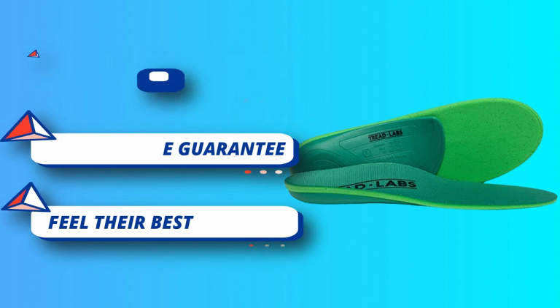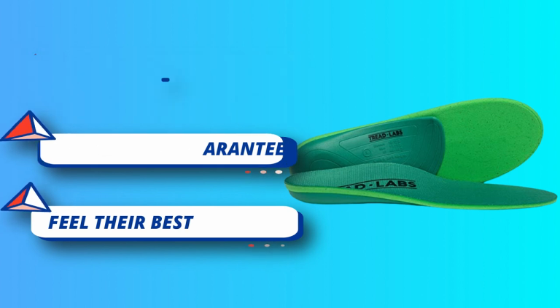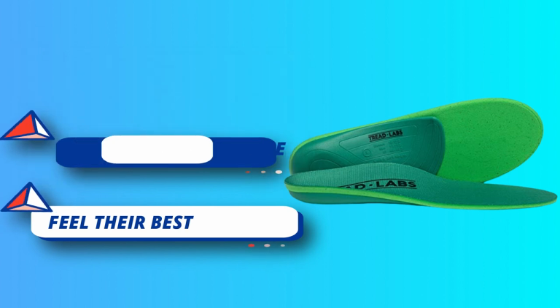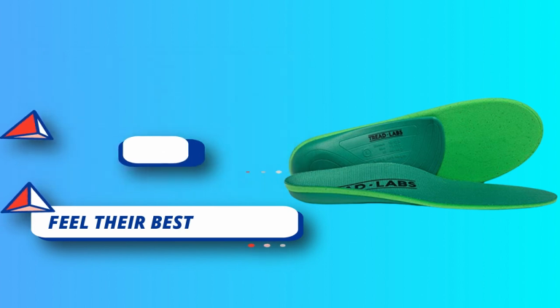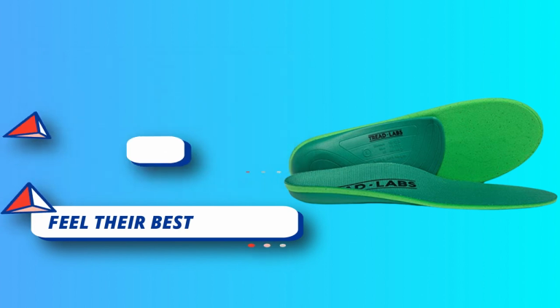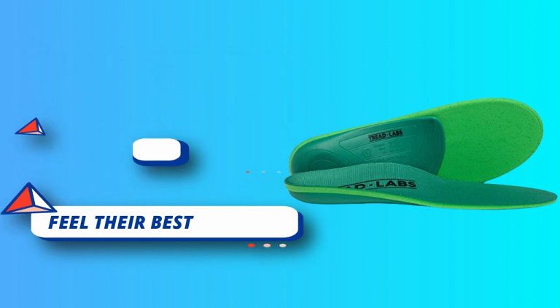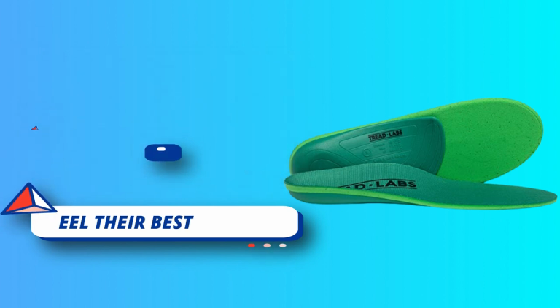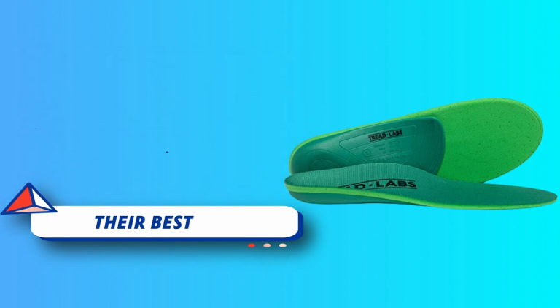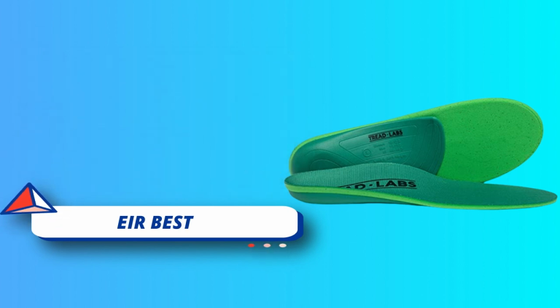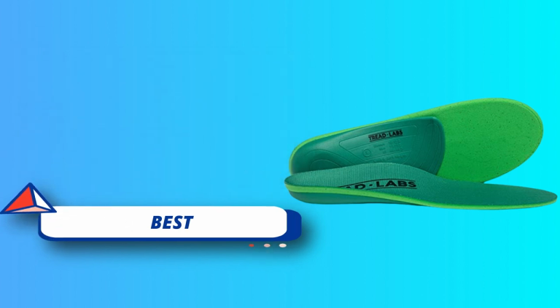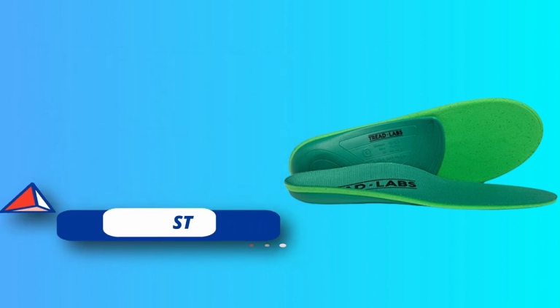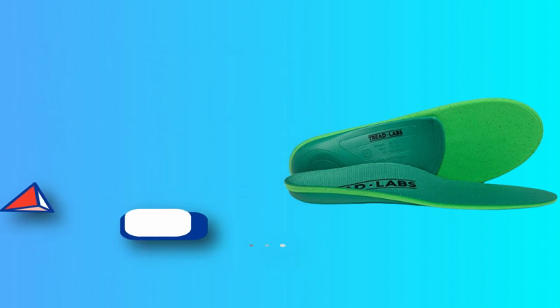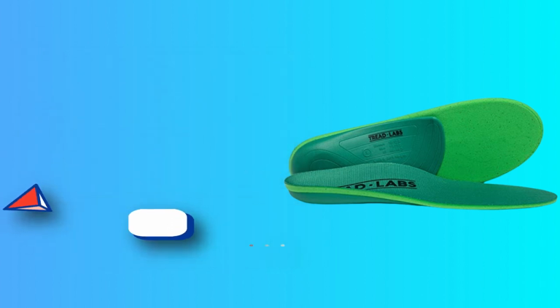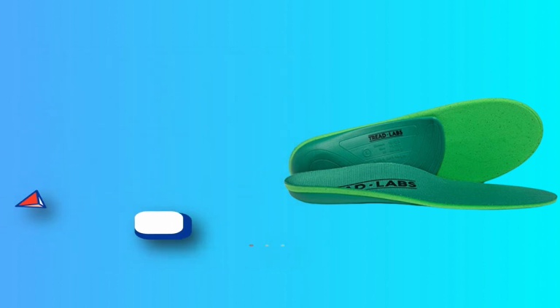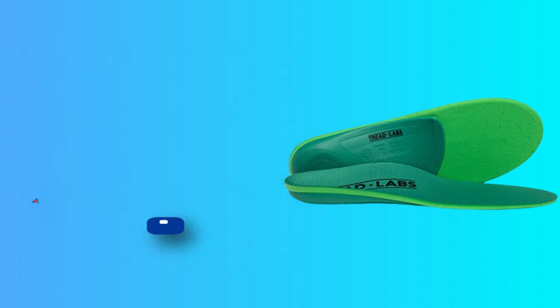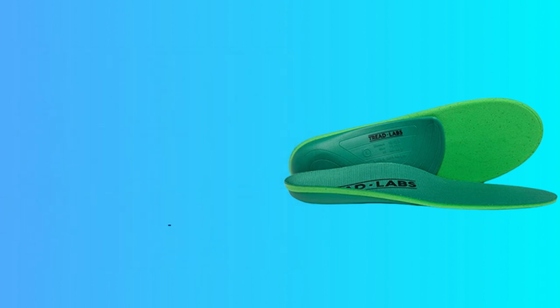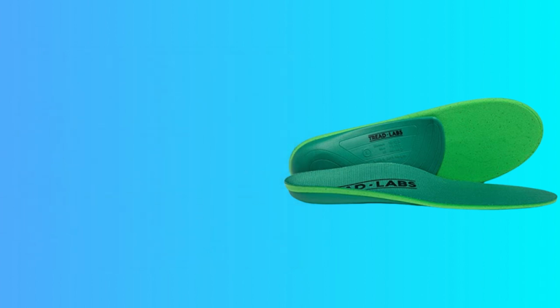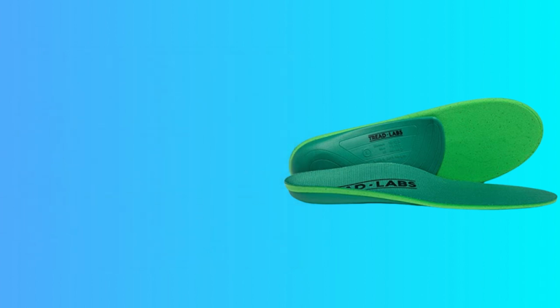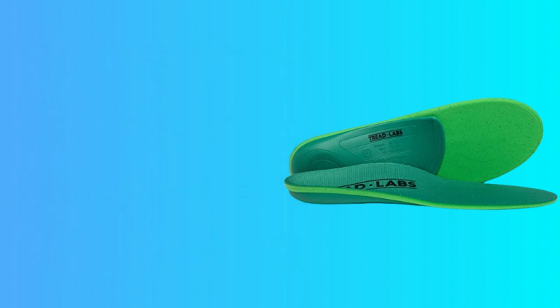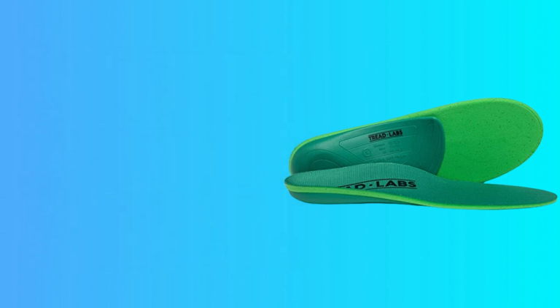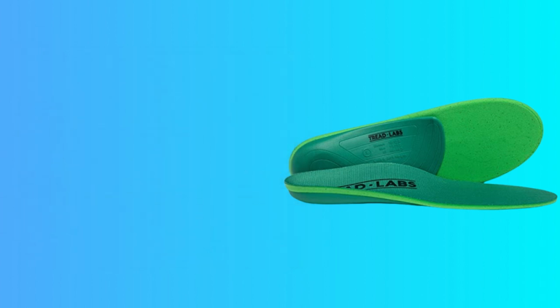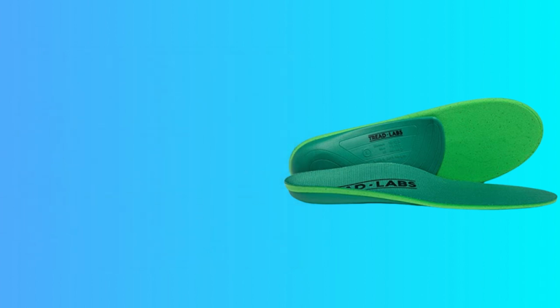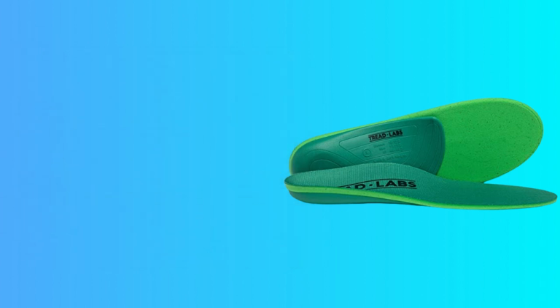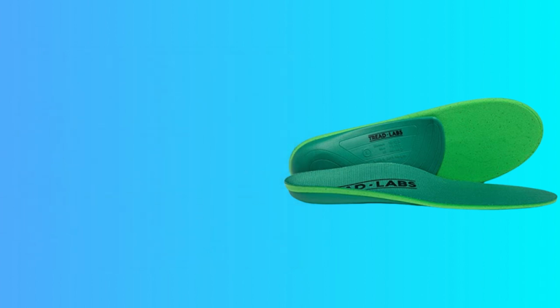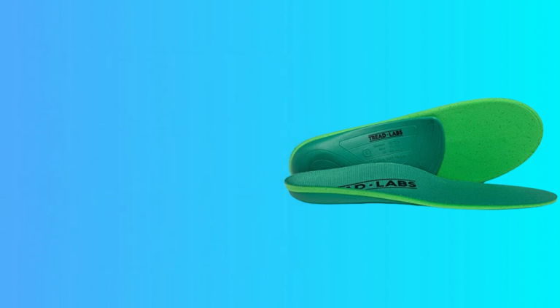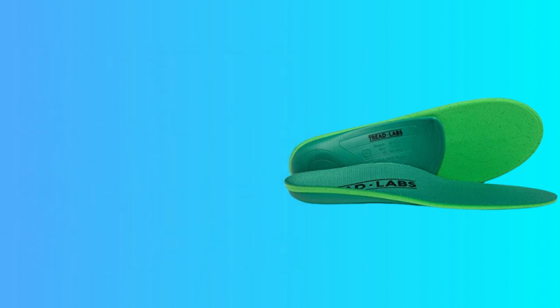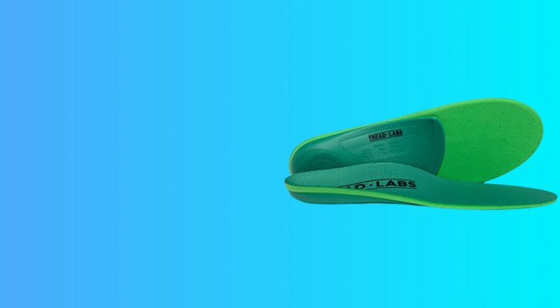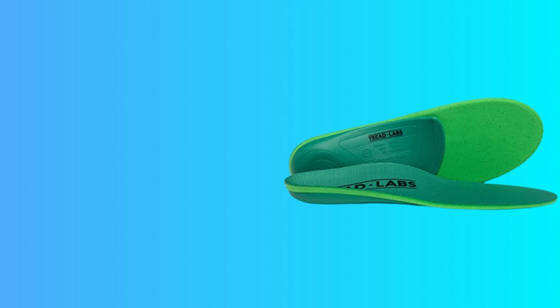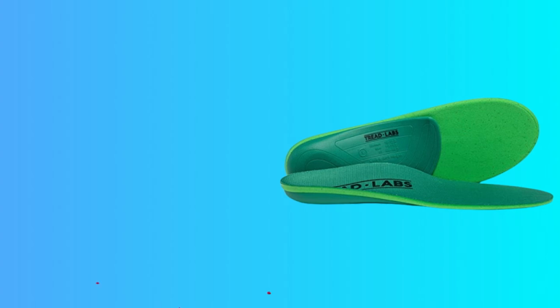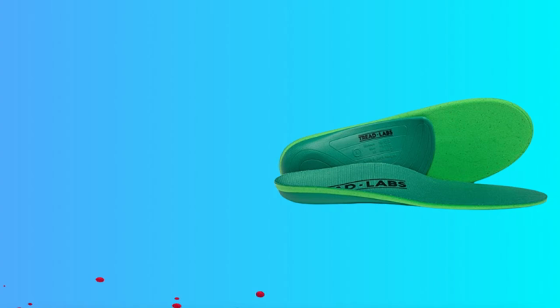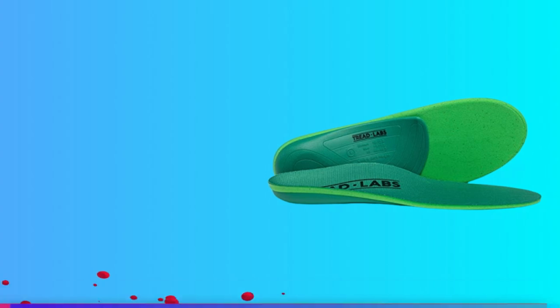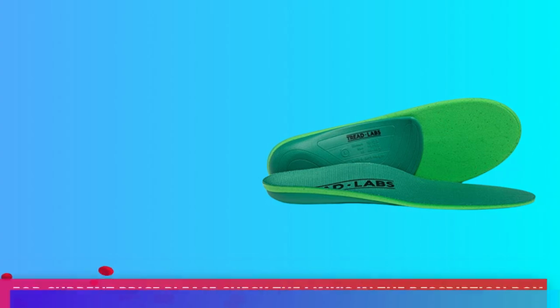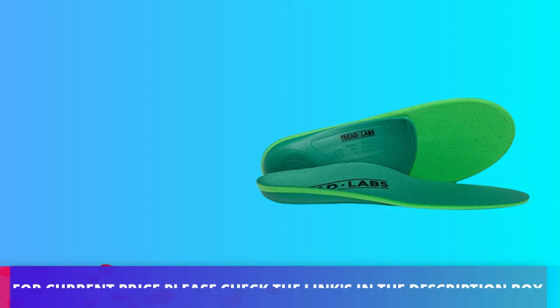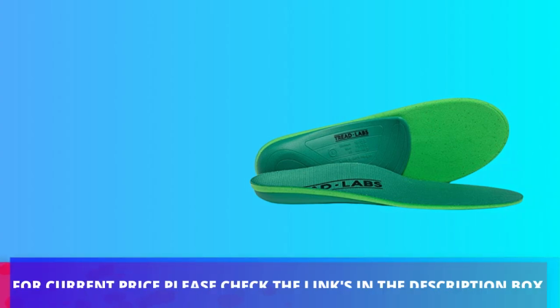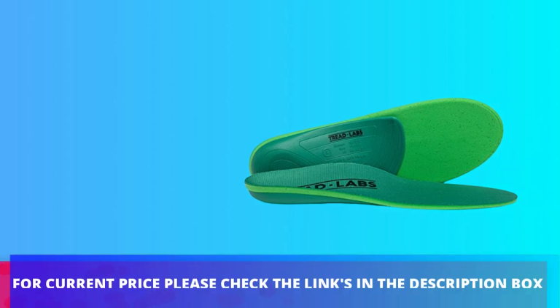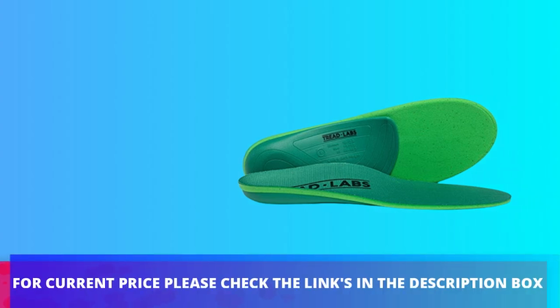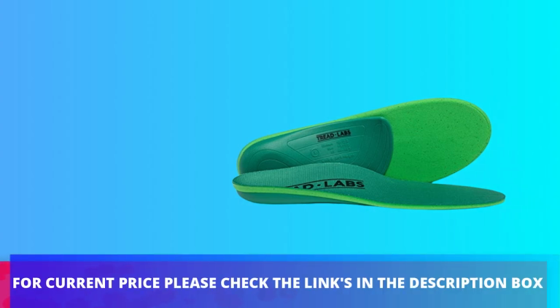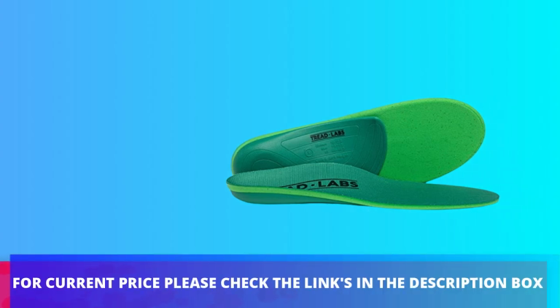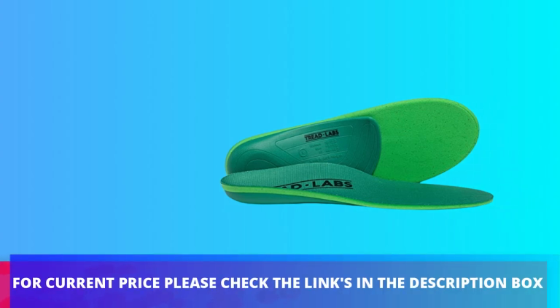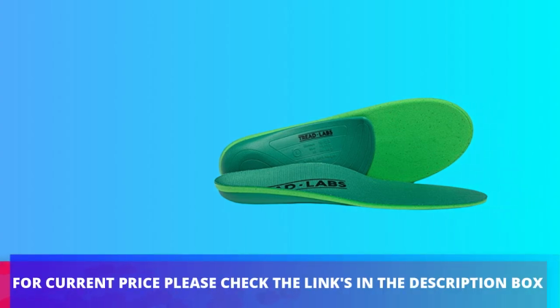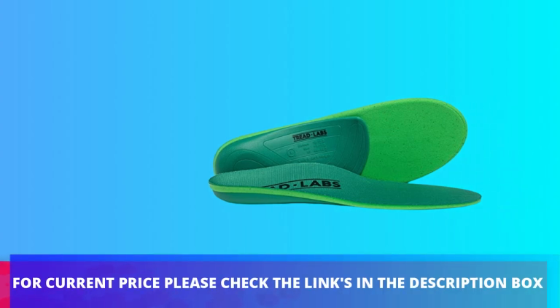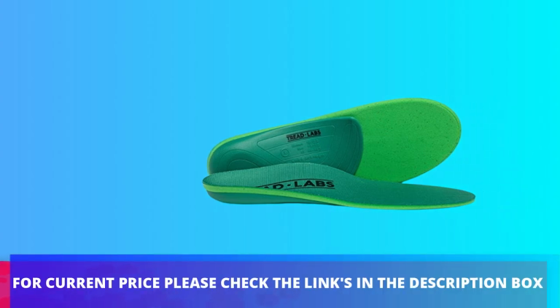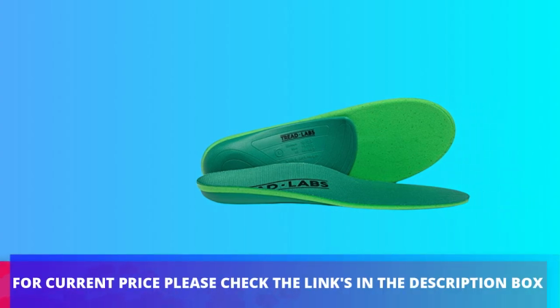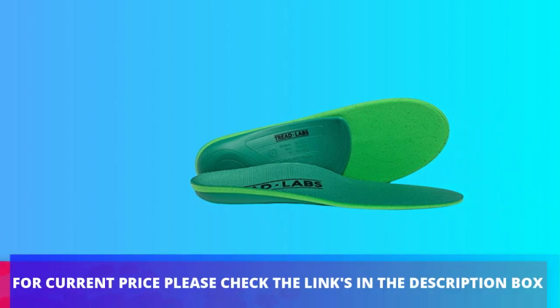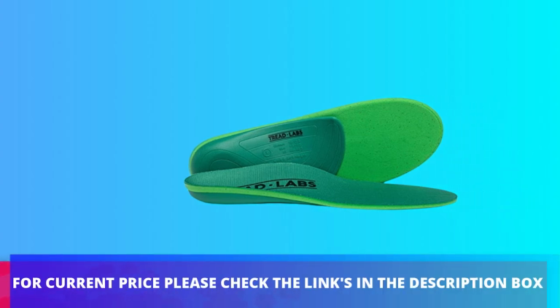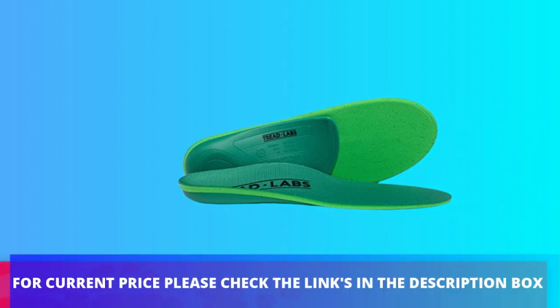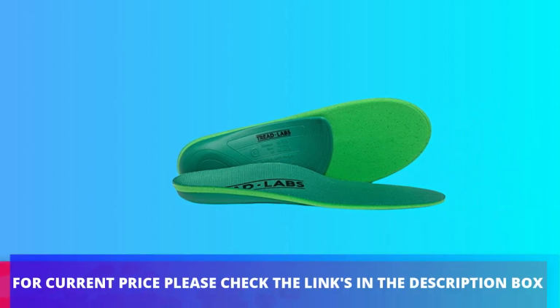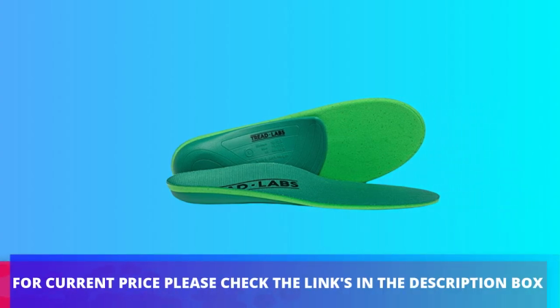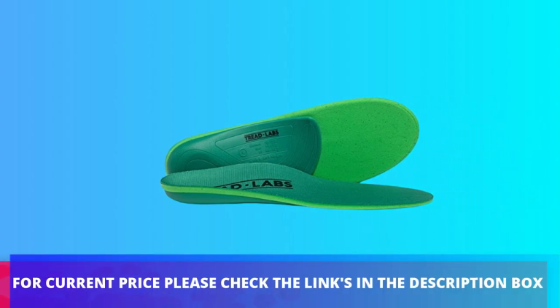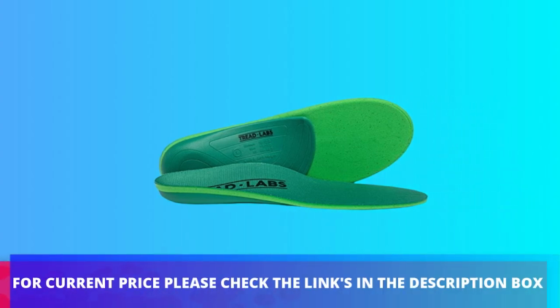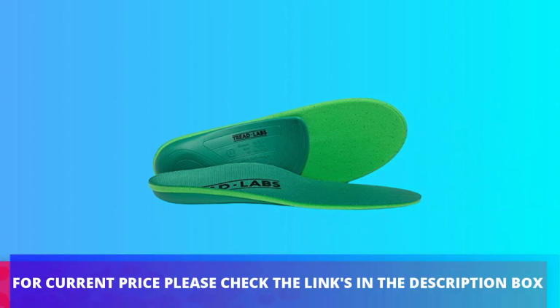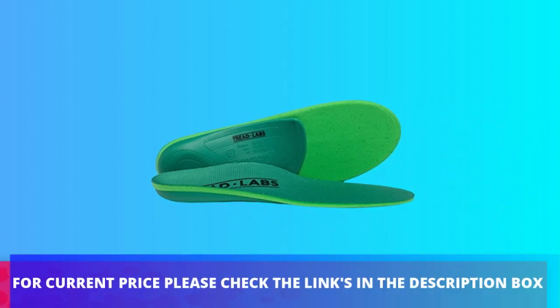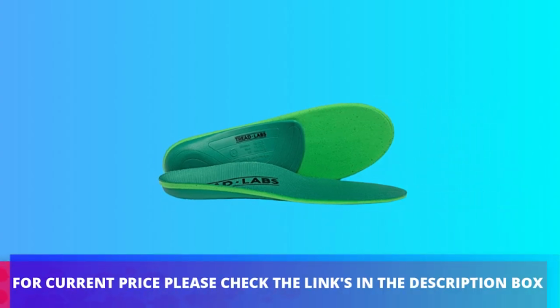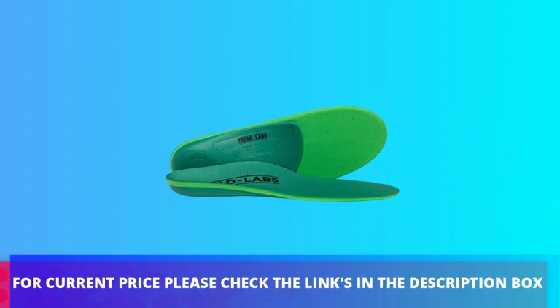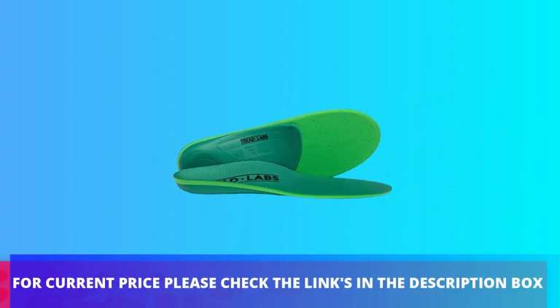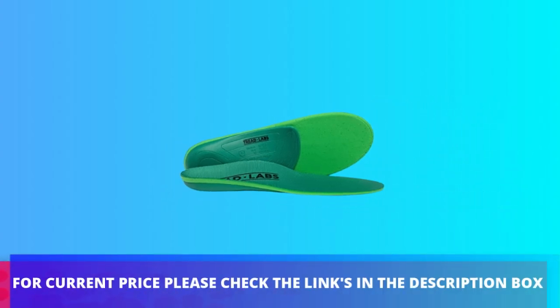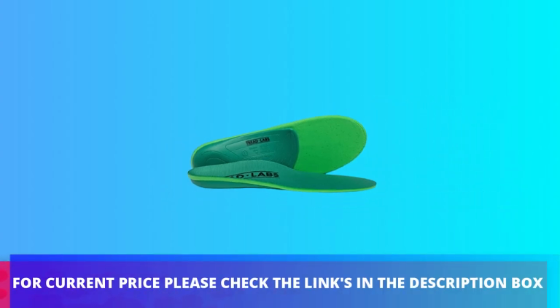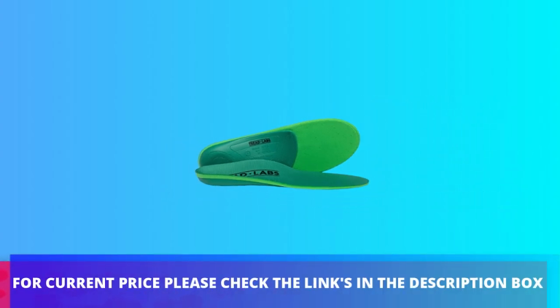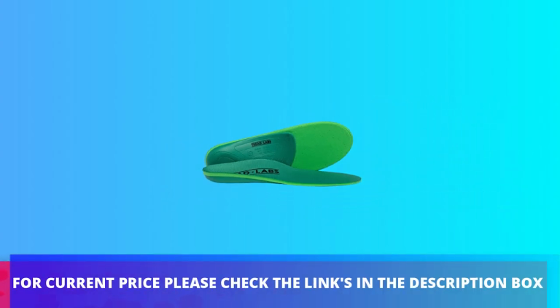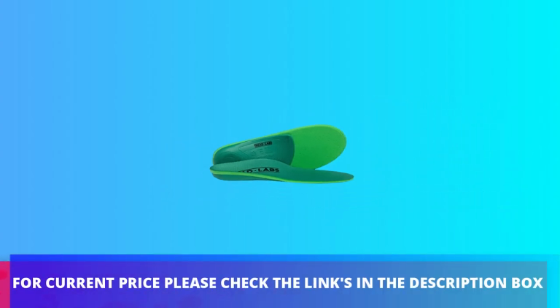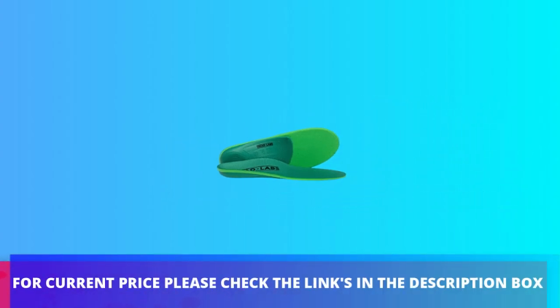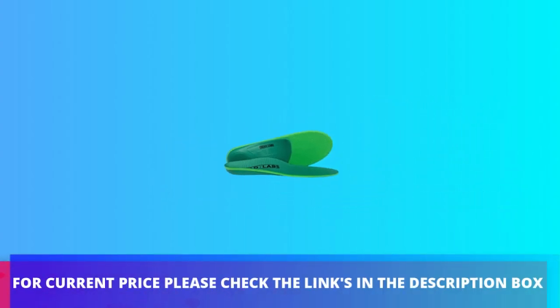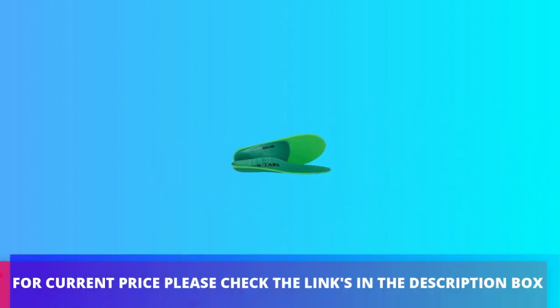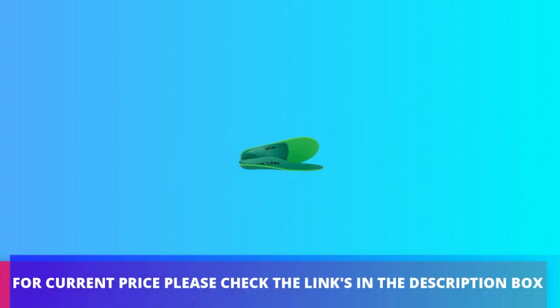Tread Labs Insoles are available for men. For current price, please check the links in the description box.